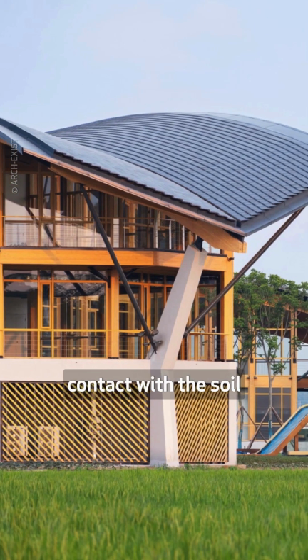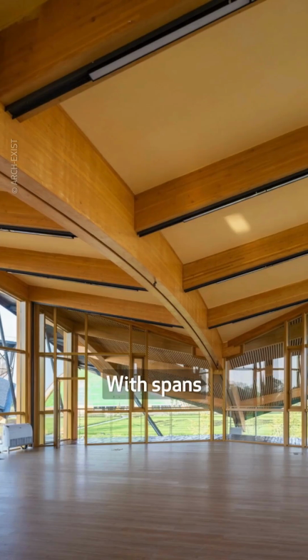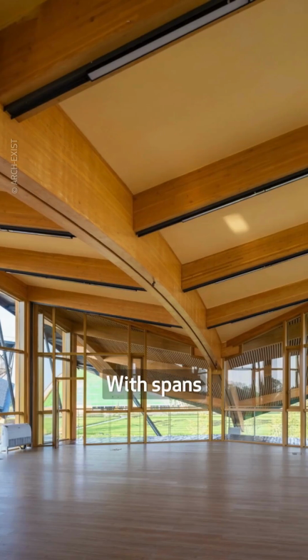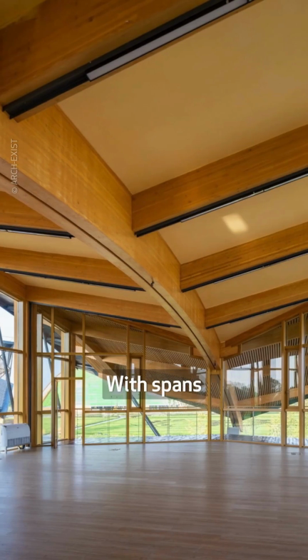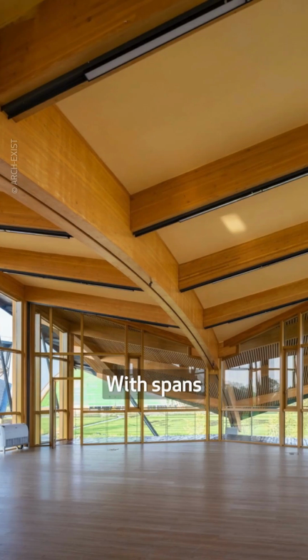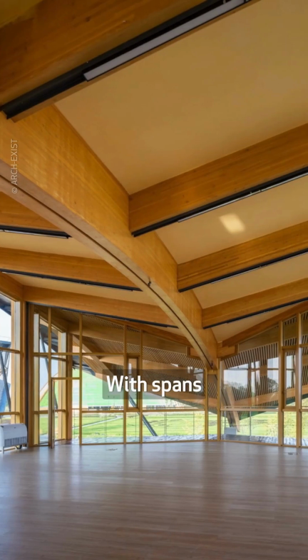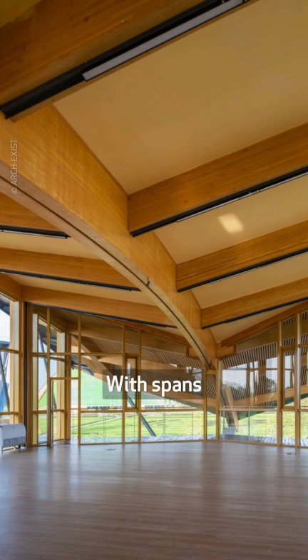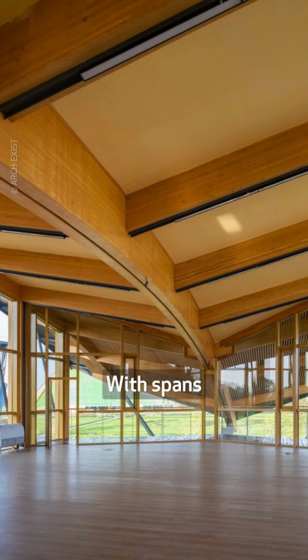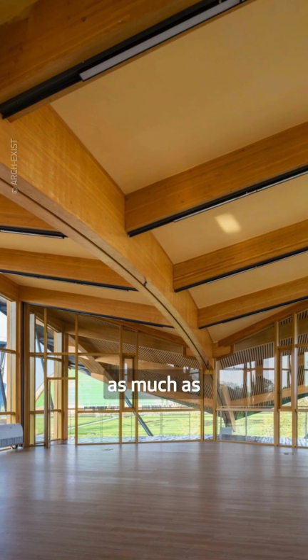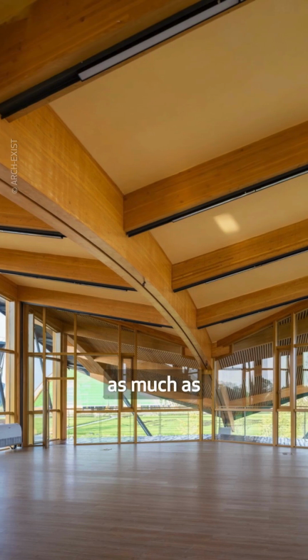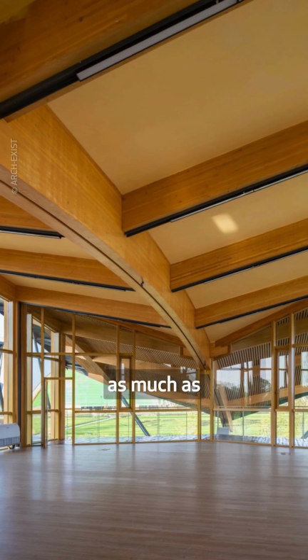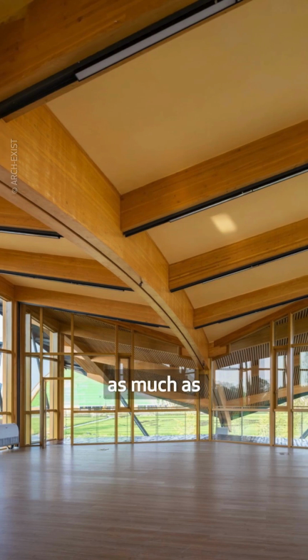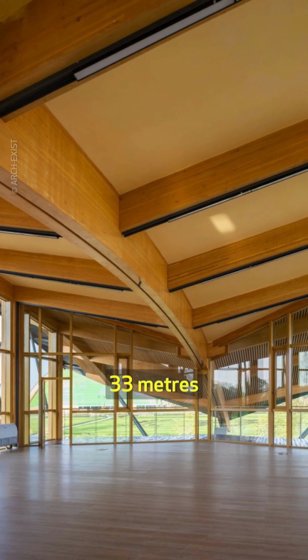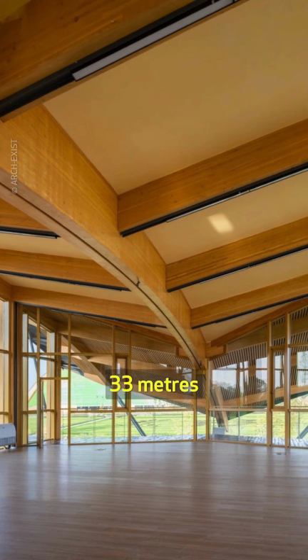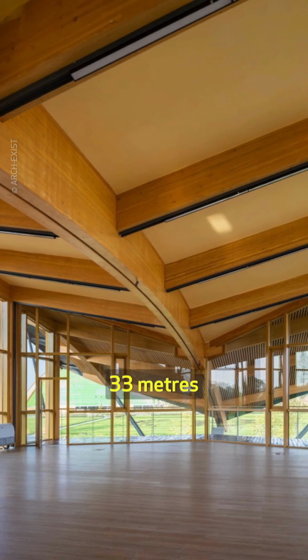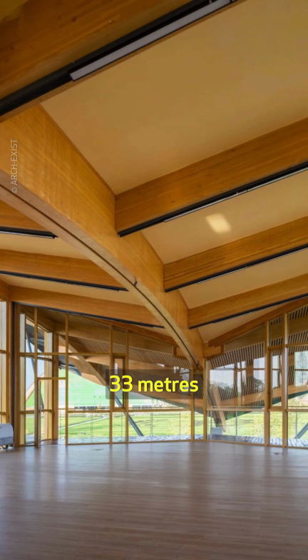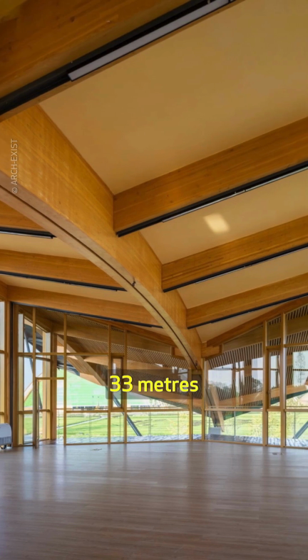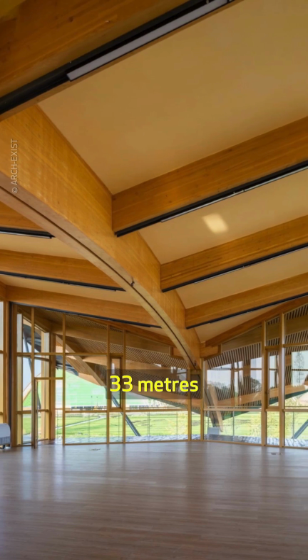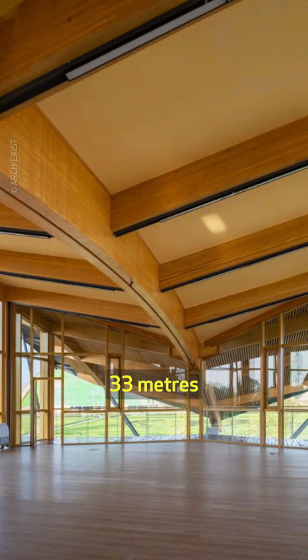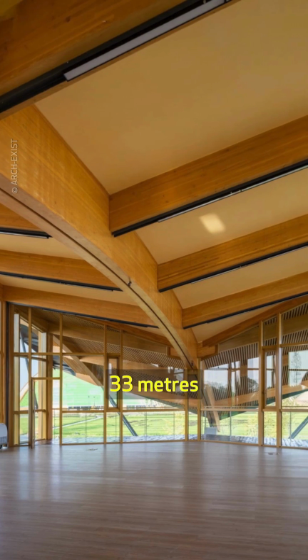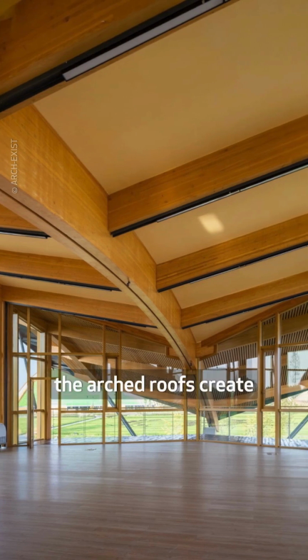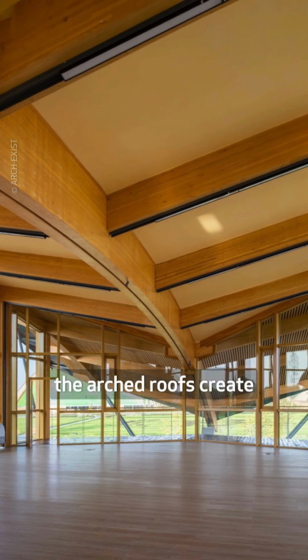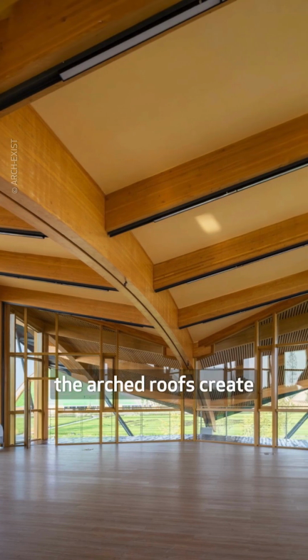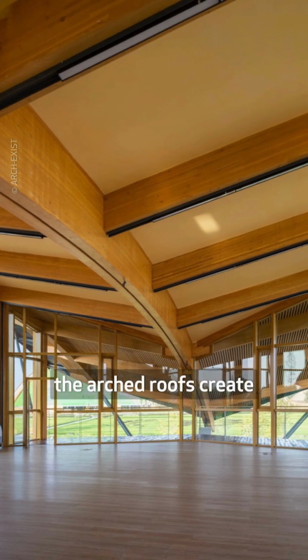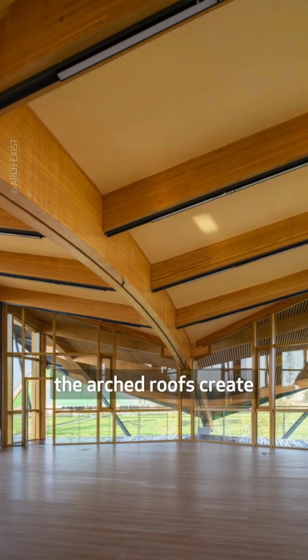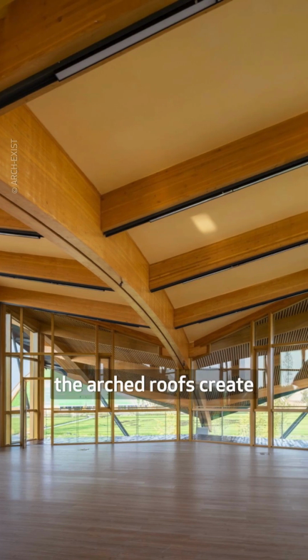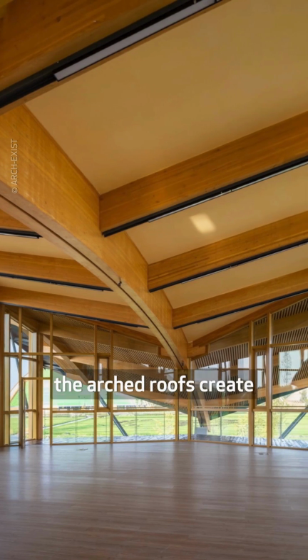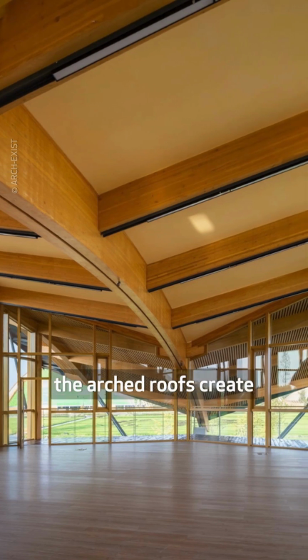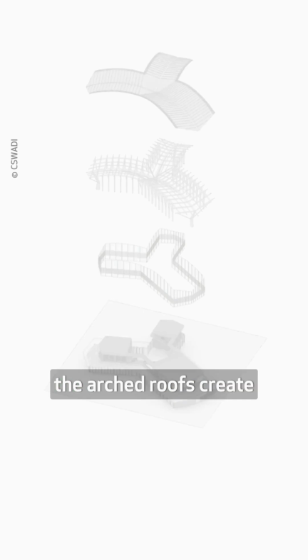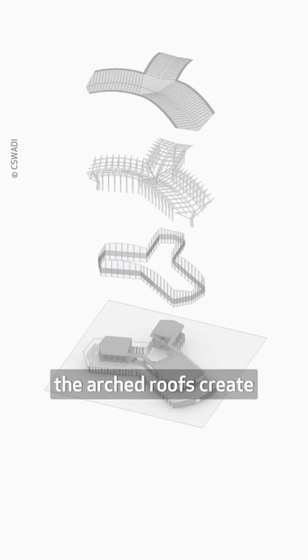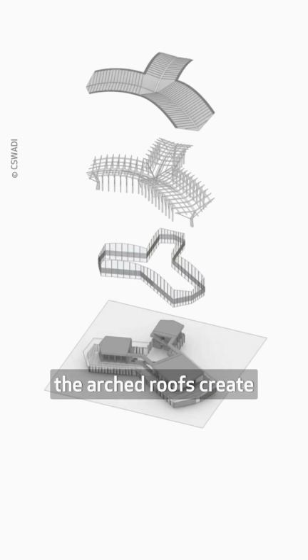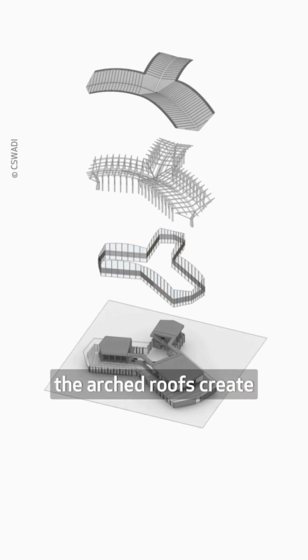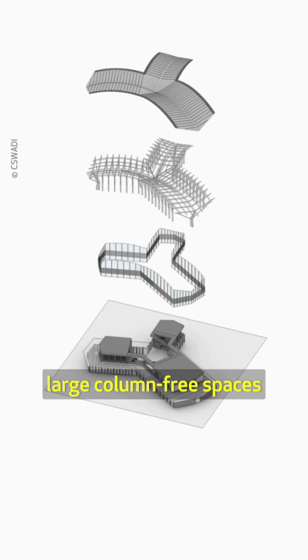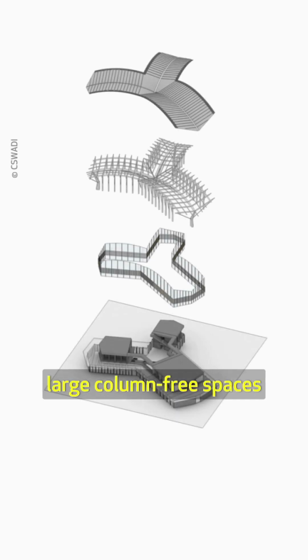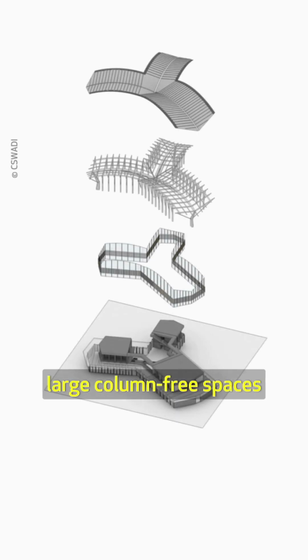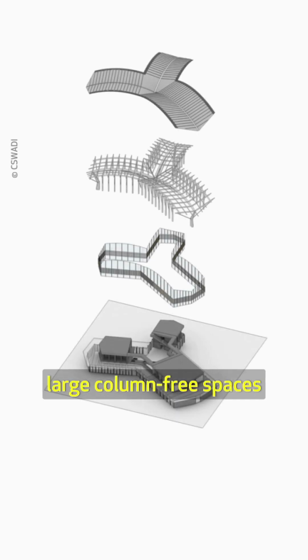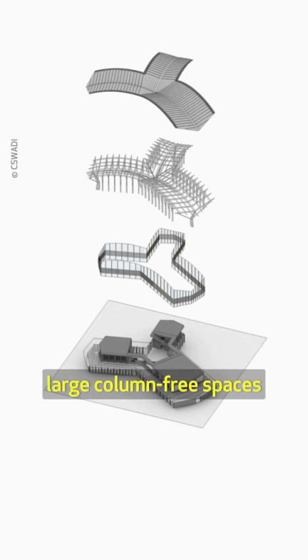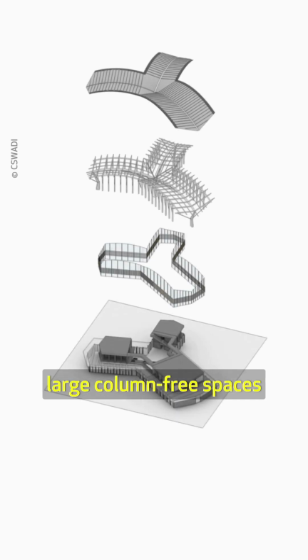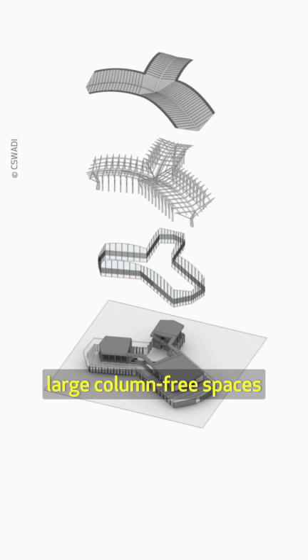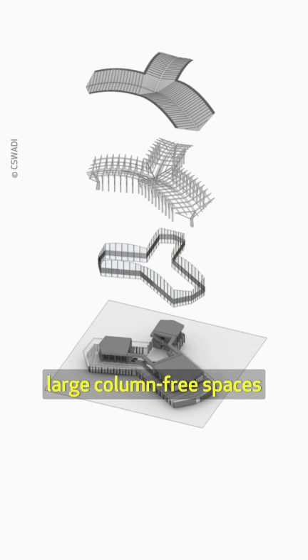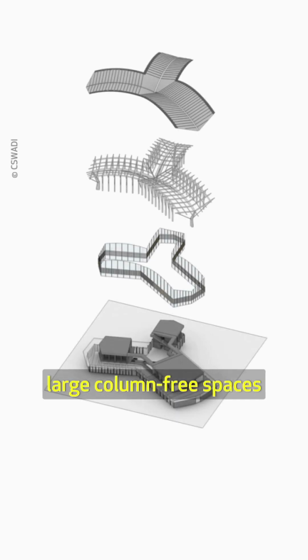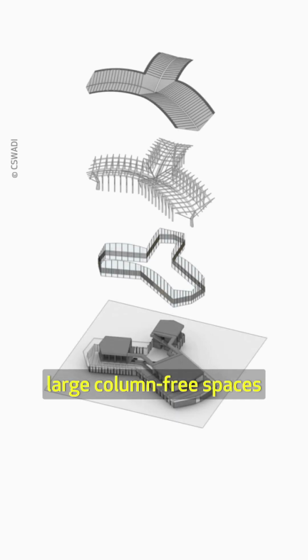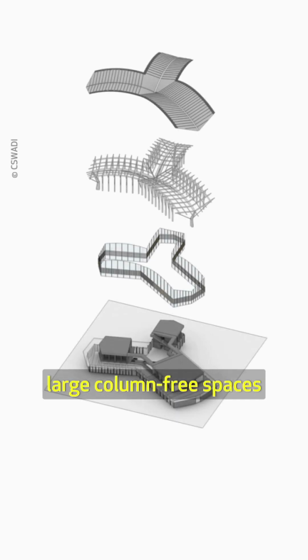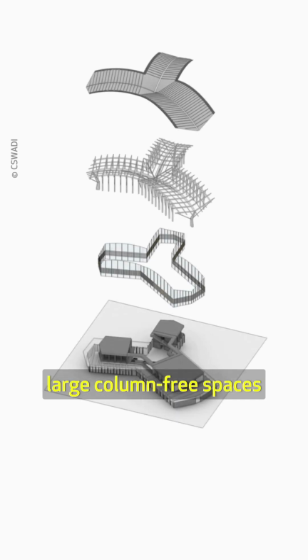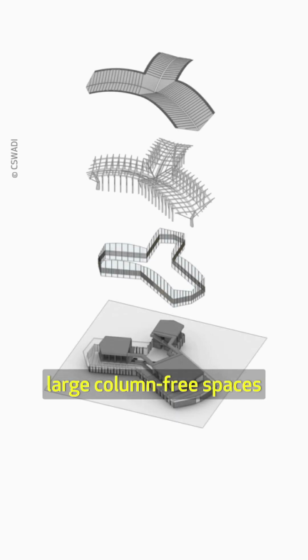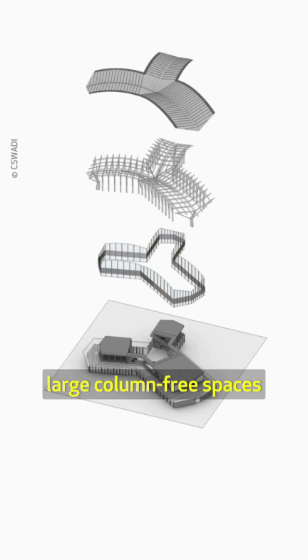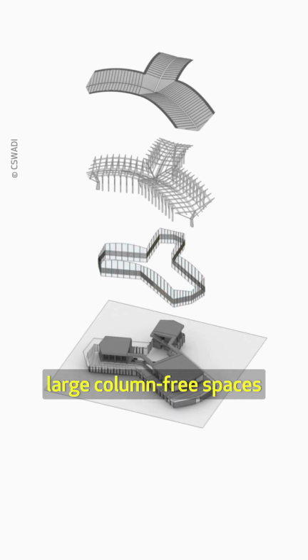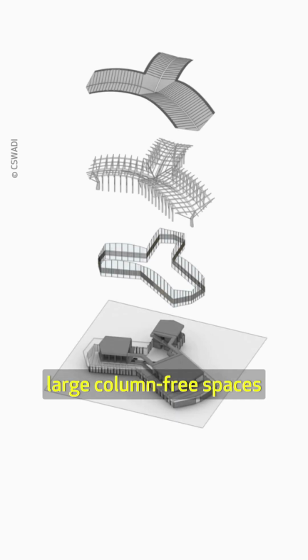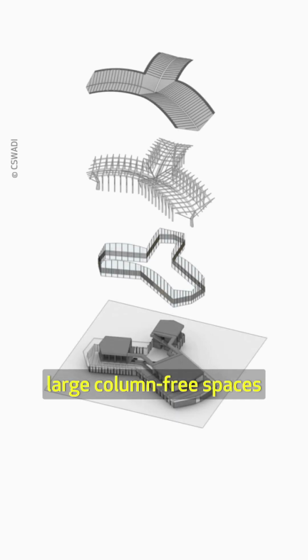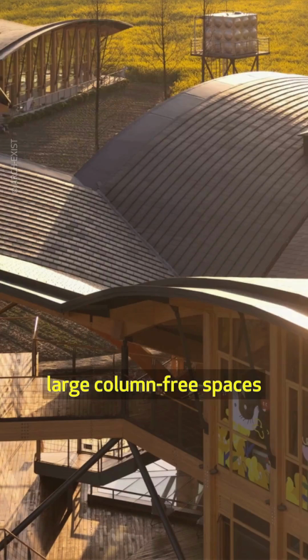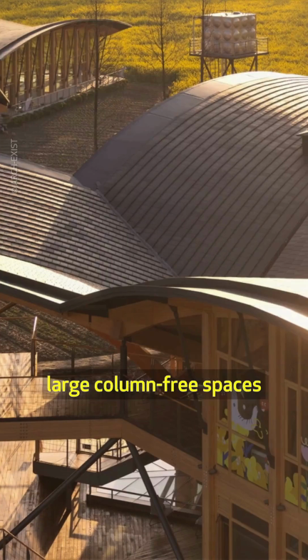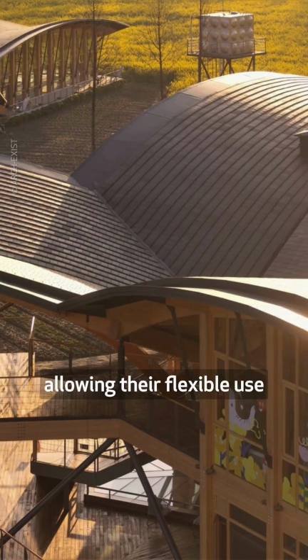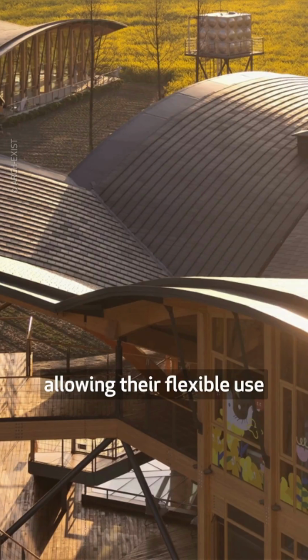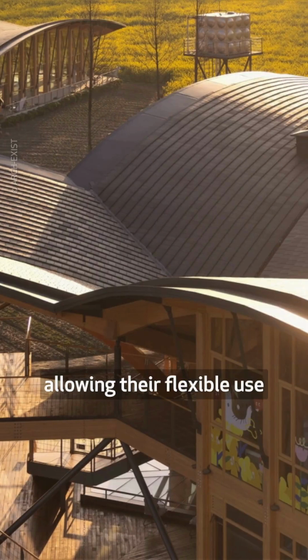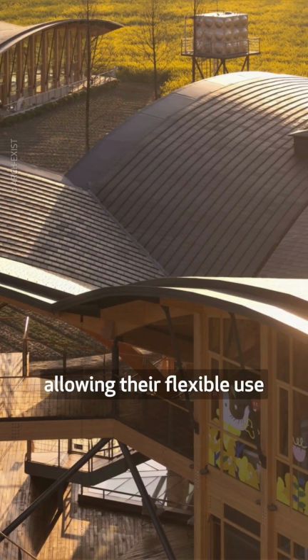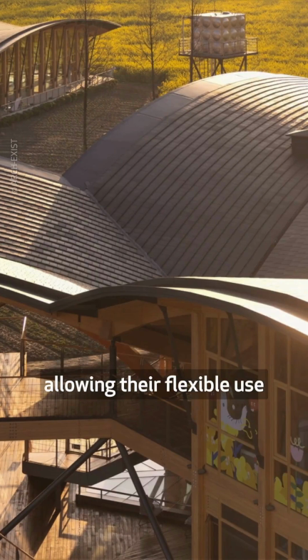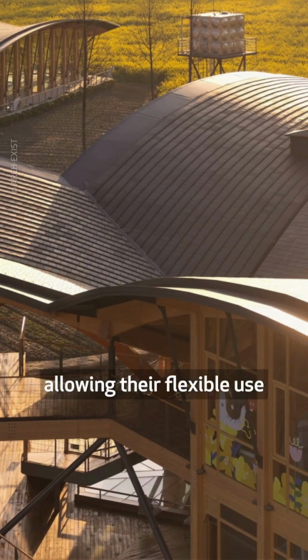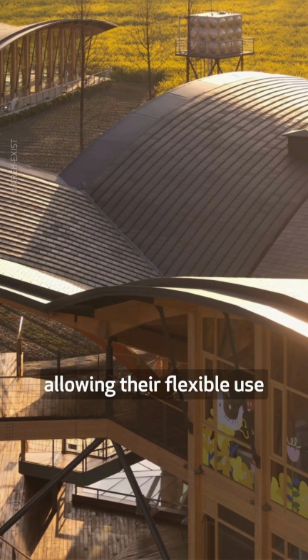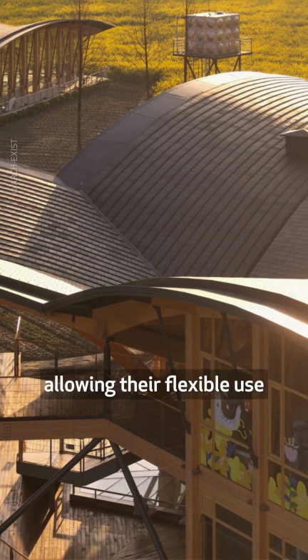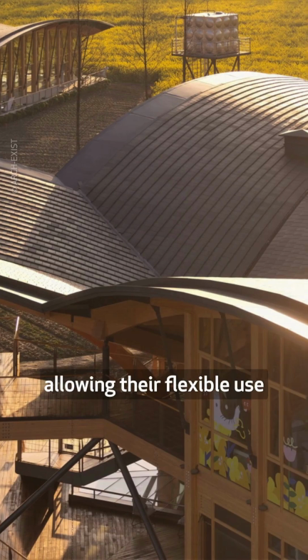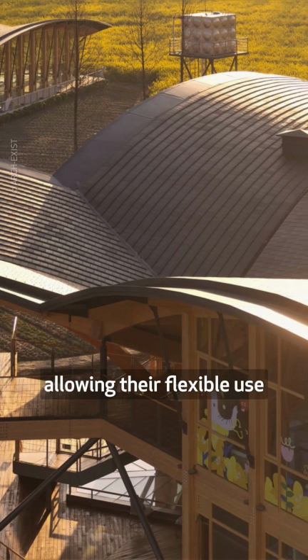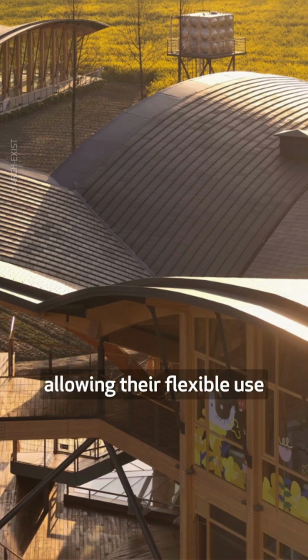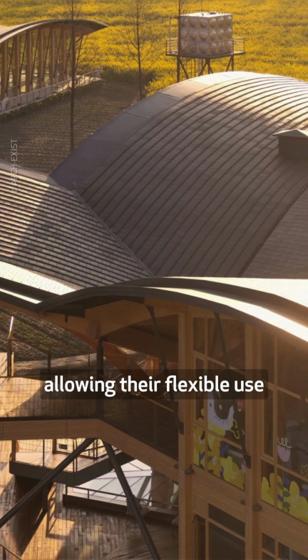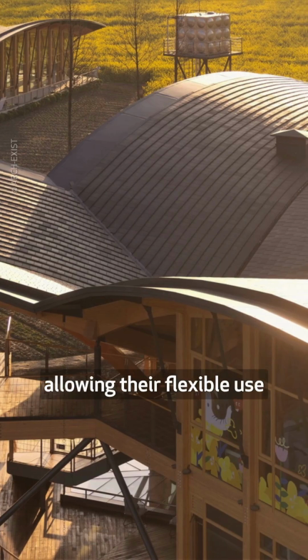With spans as much as 33 meters, the arched roofs create large column-free spaces, allowing their flexible use.